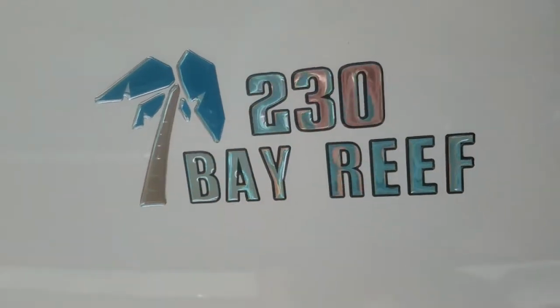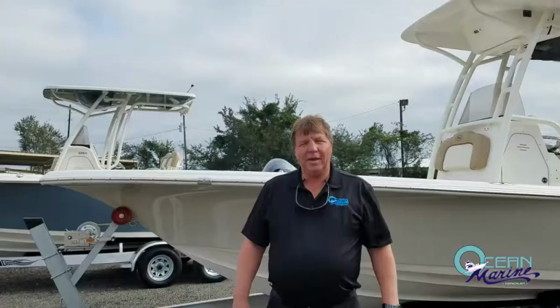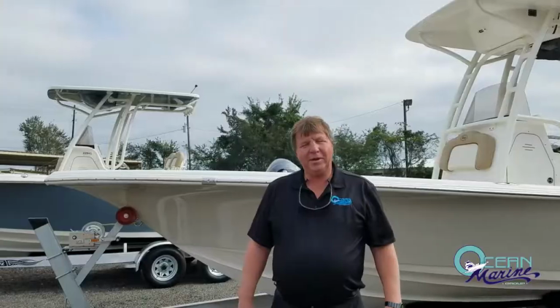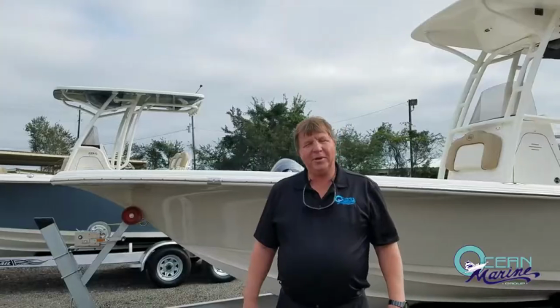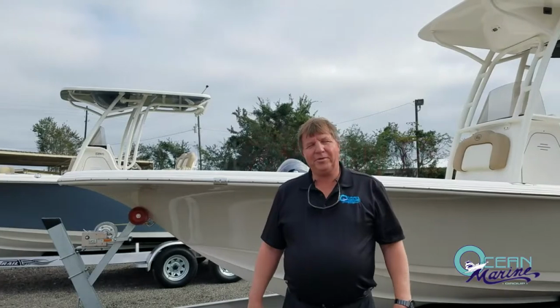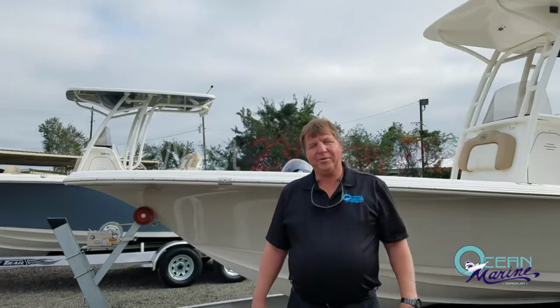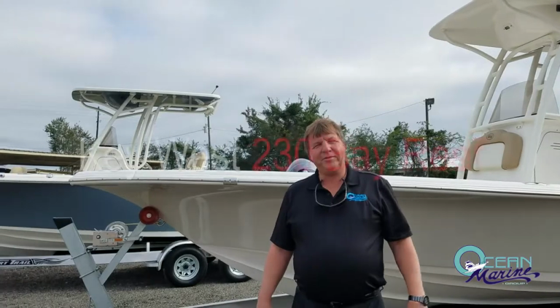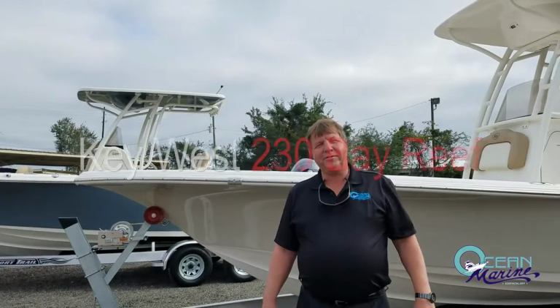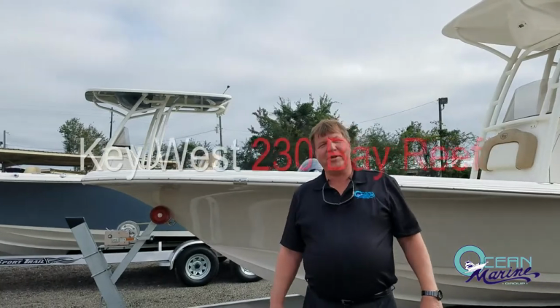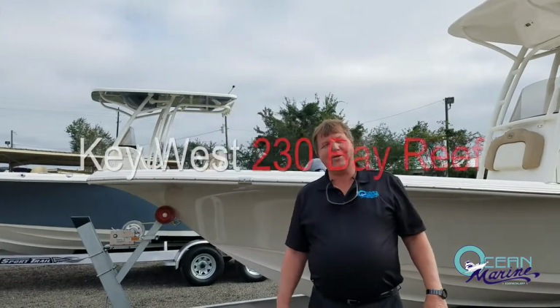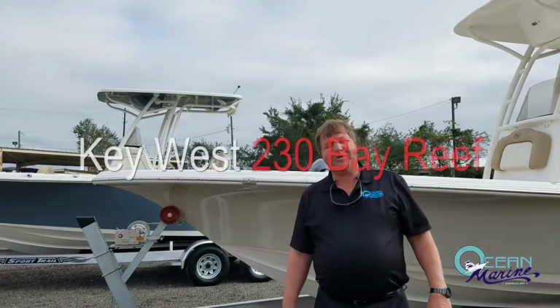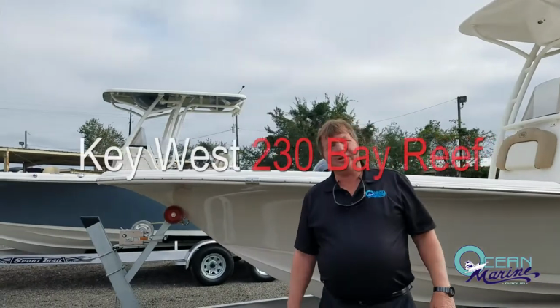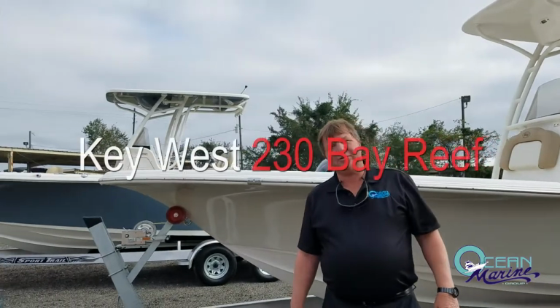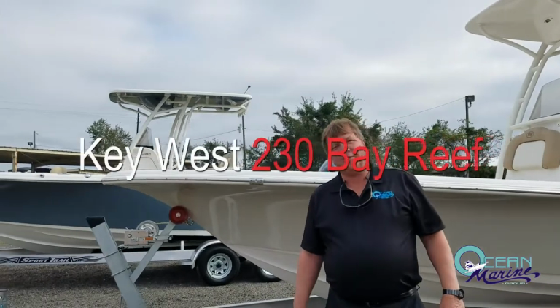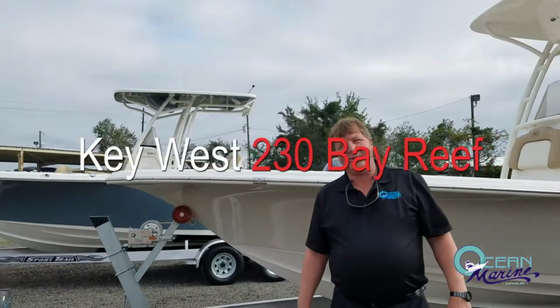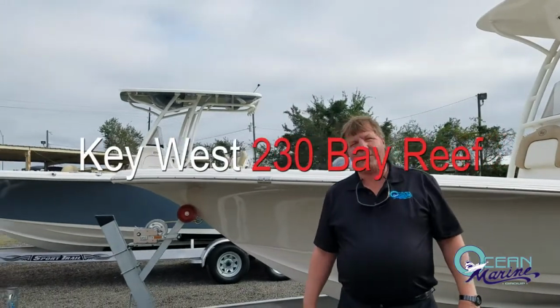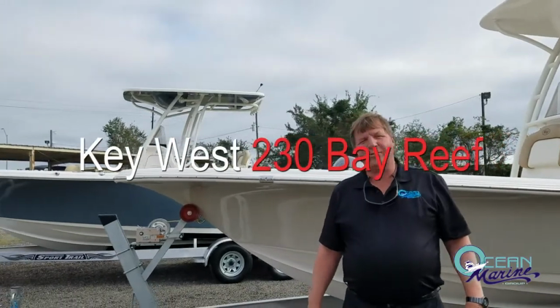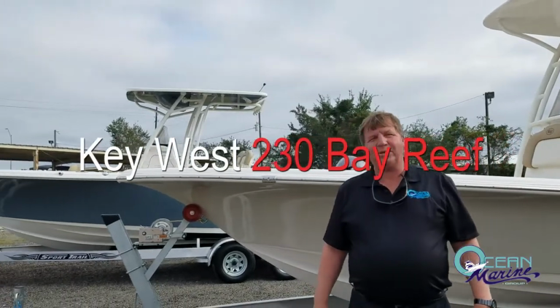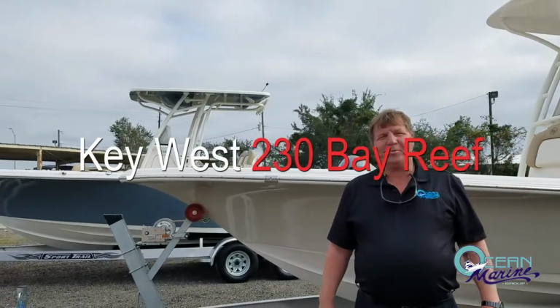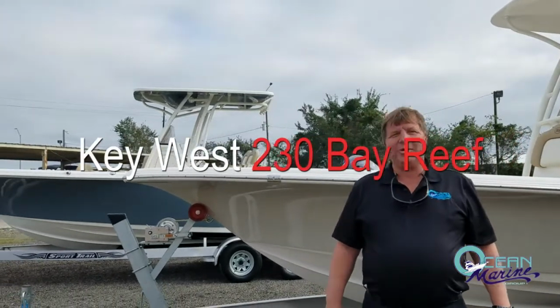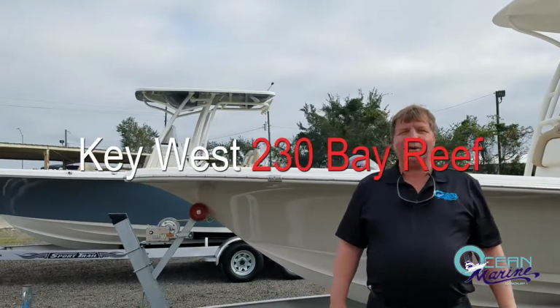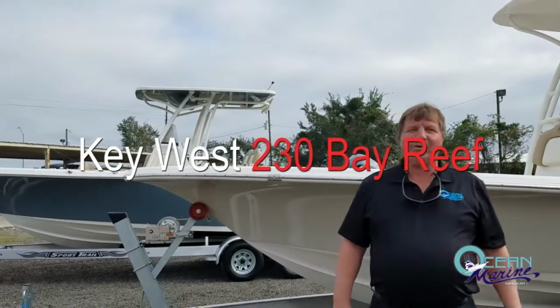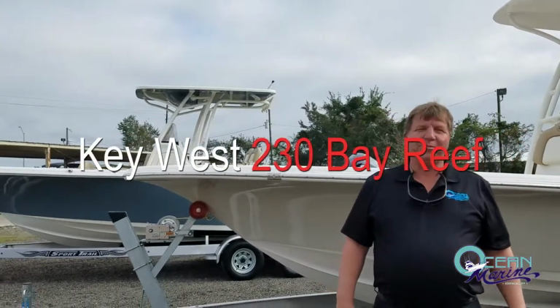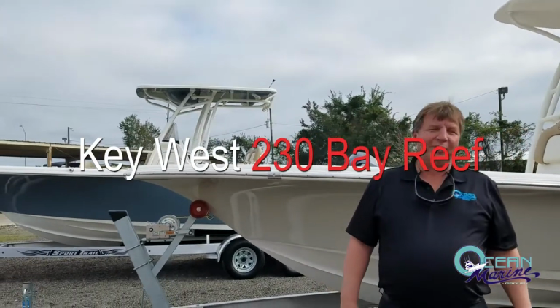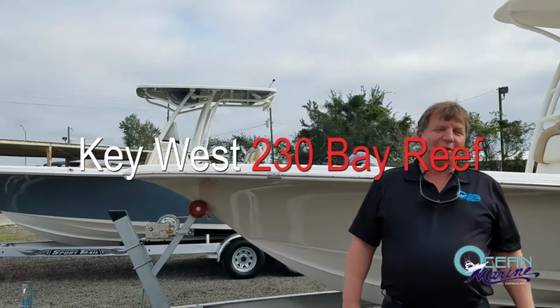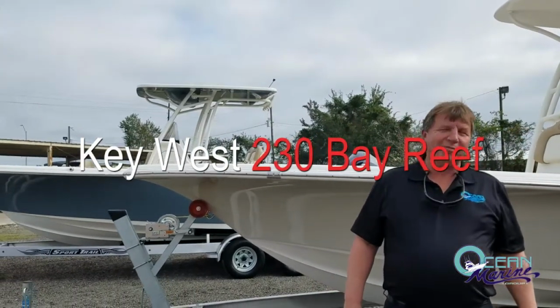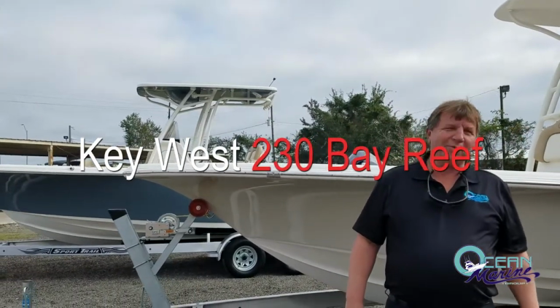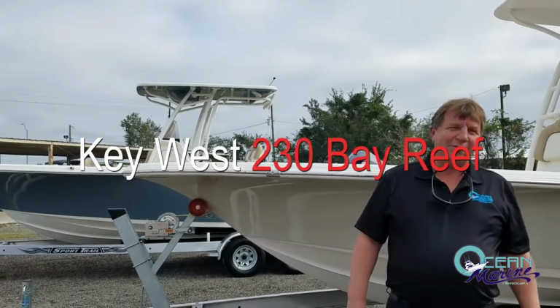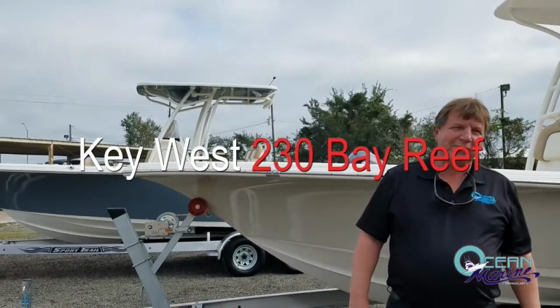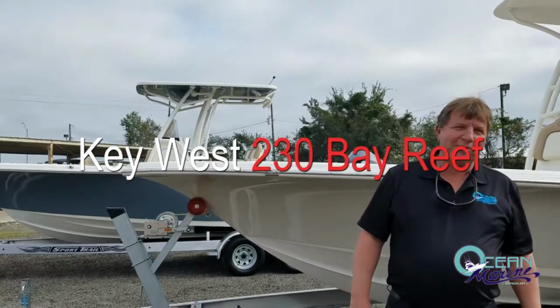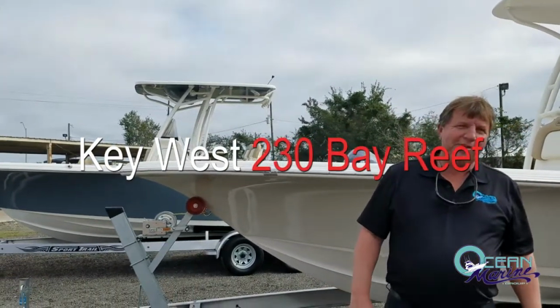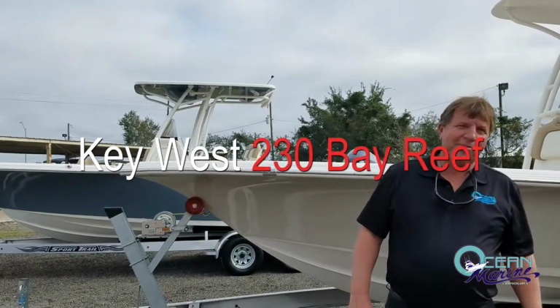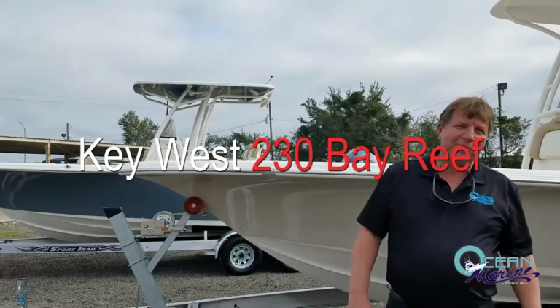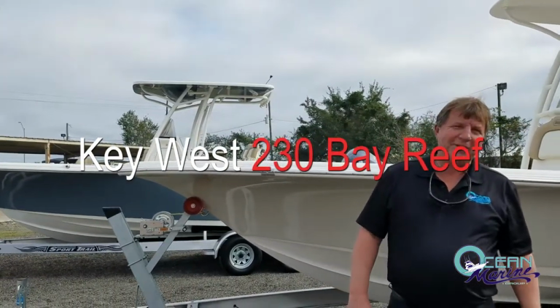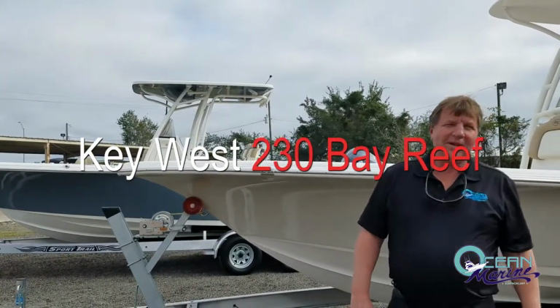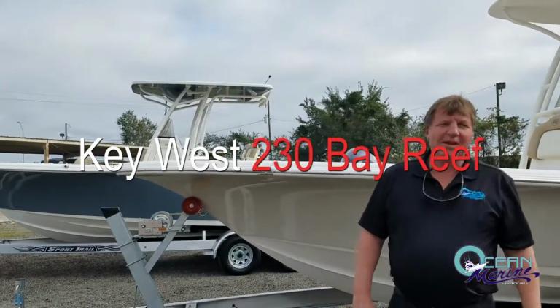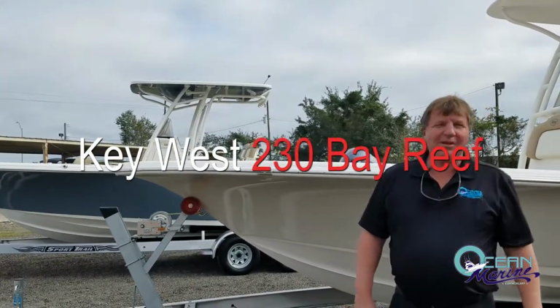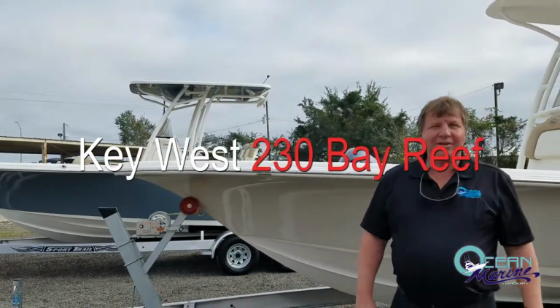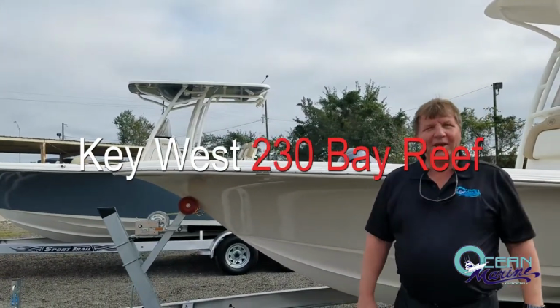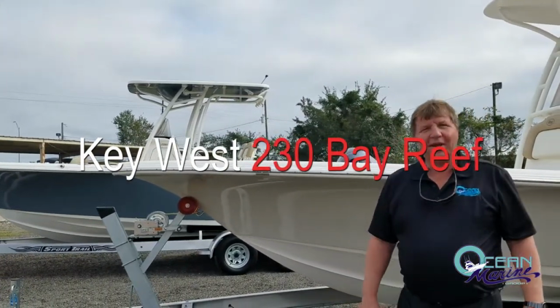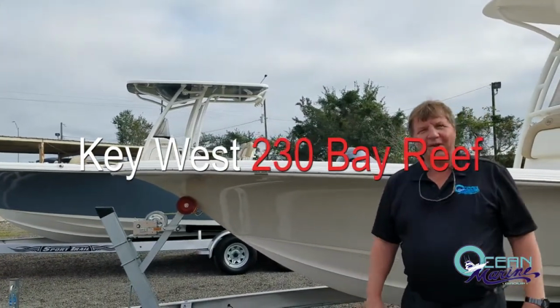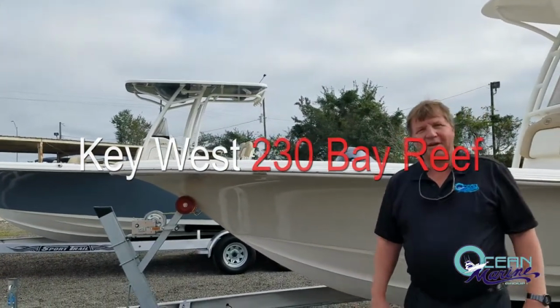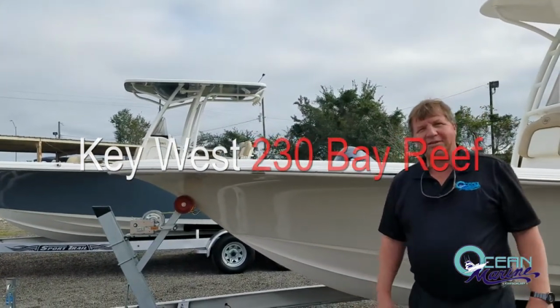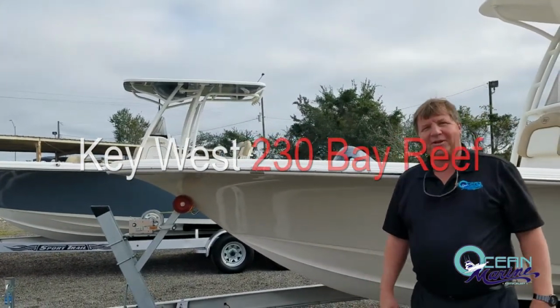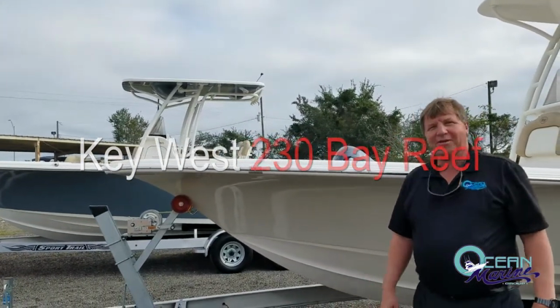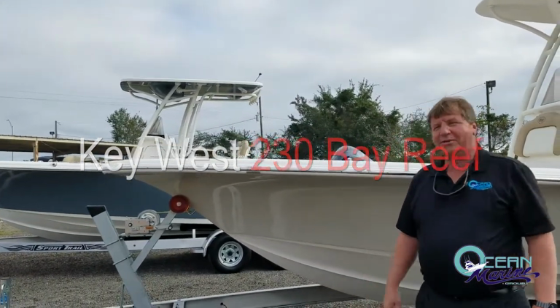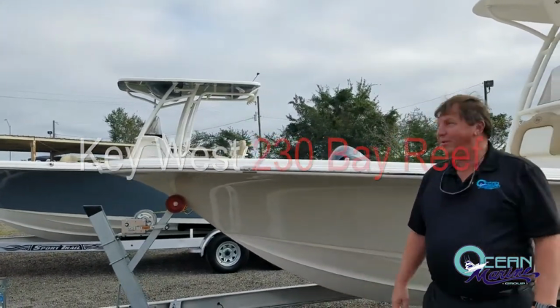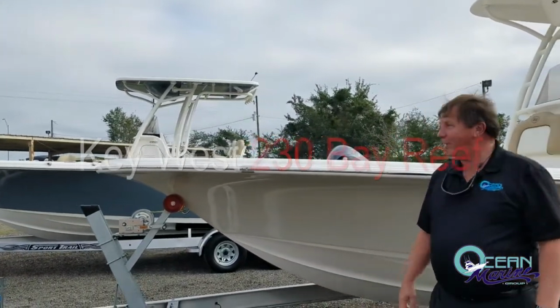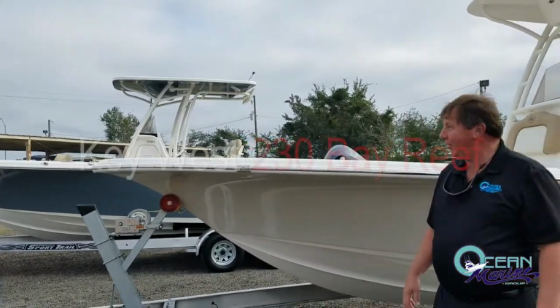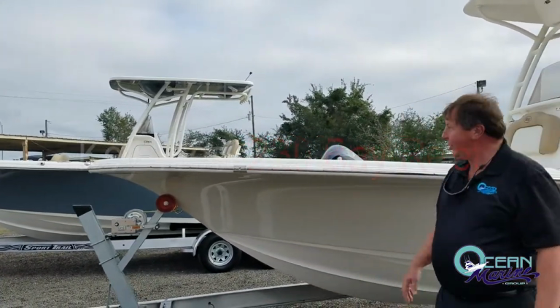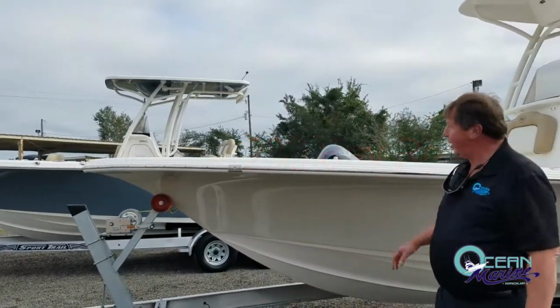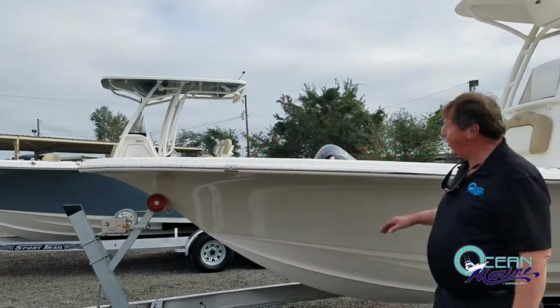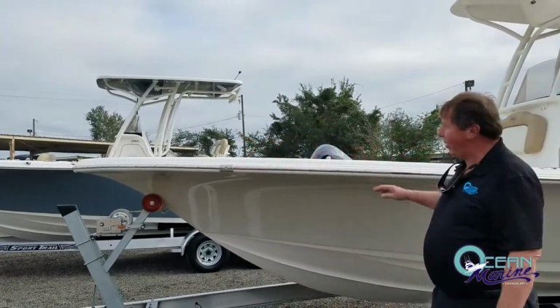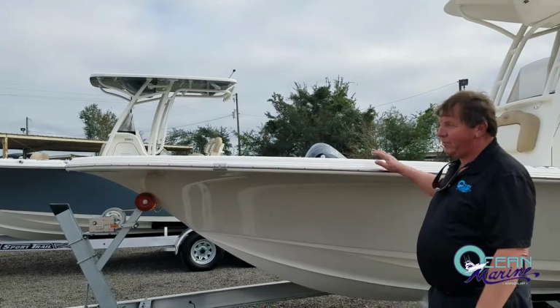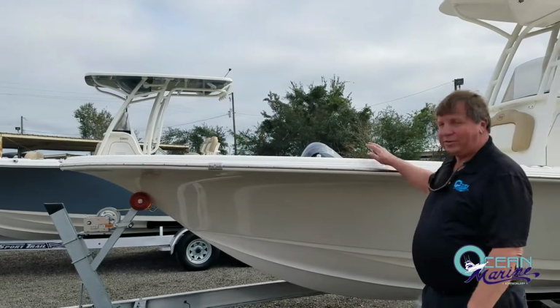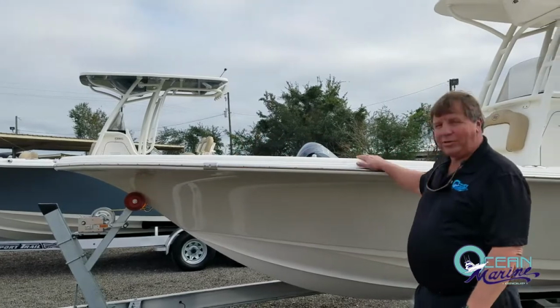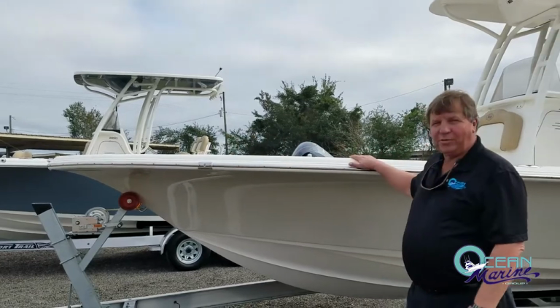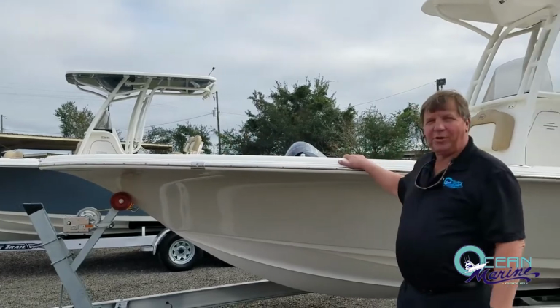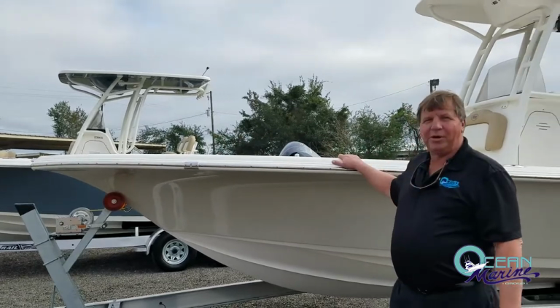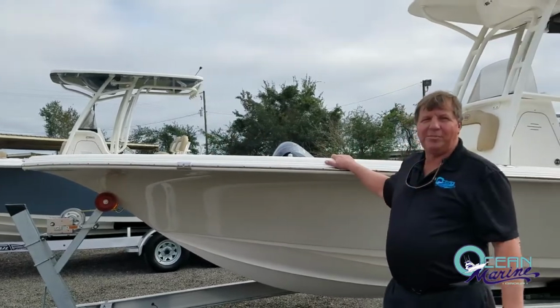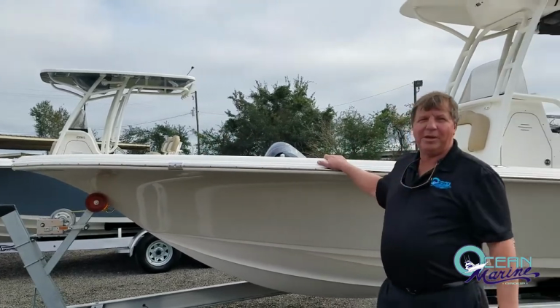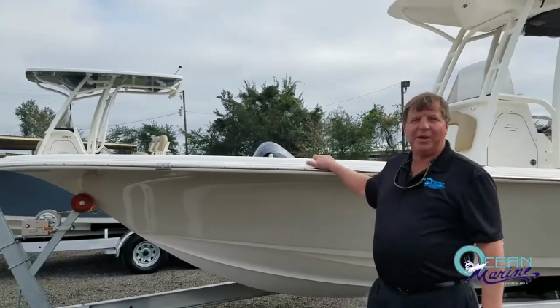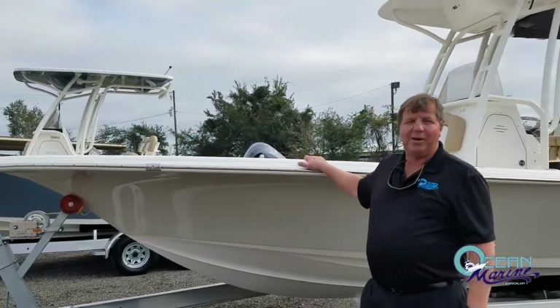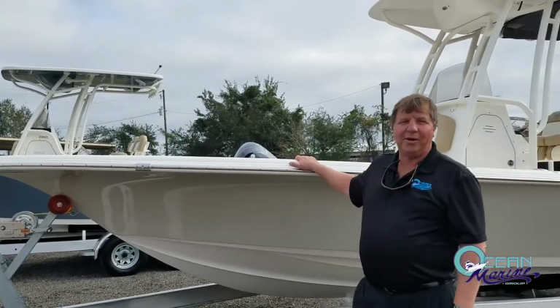Hello, this is Vince Tester with Ocean Marine Group in Gulfport, Mississippi. Today I'd like to talk to you about the Key West 230BR.